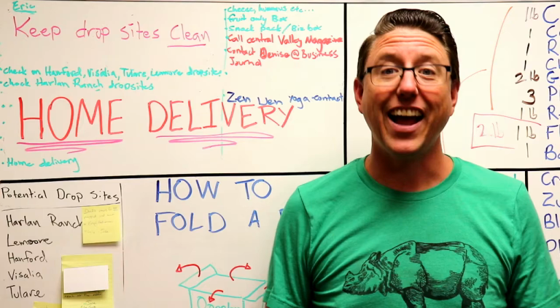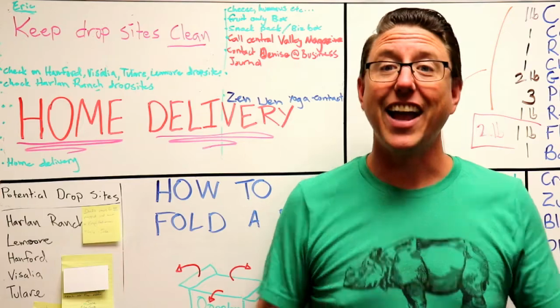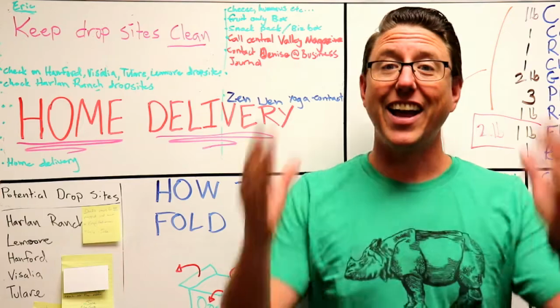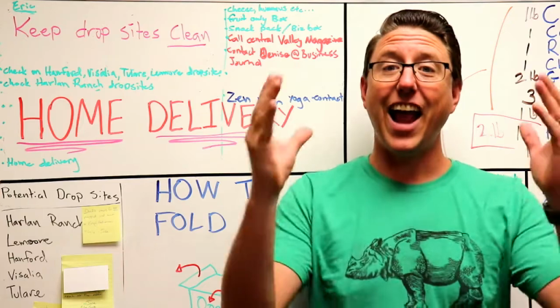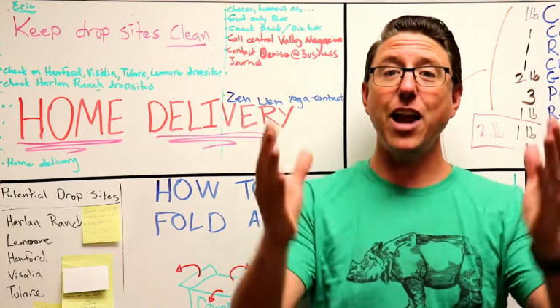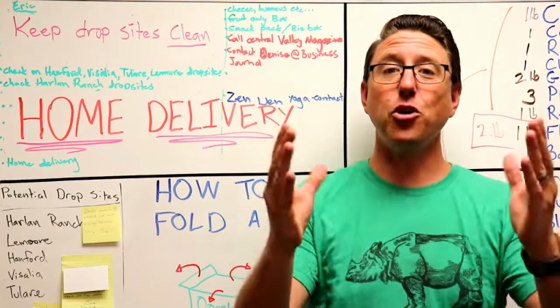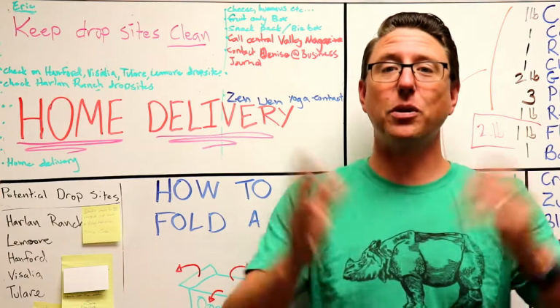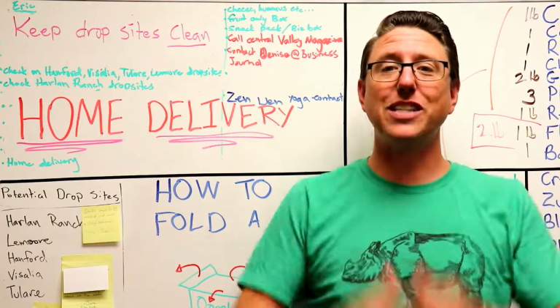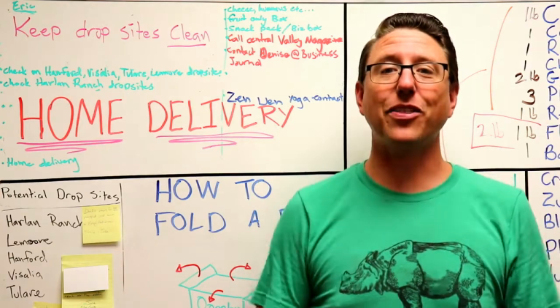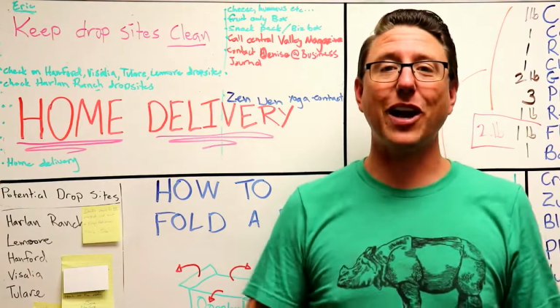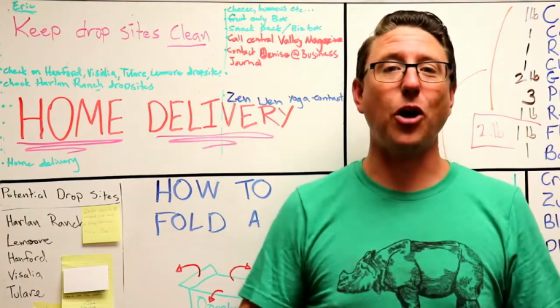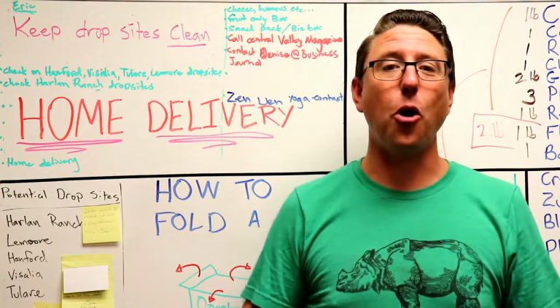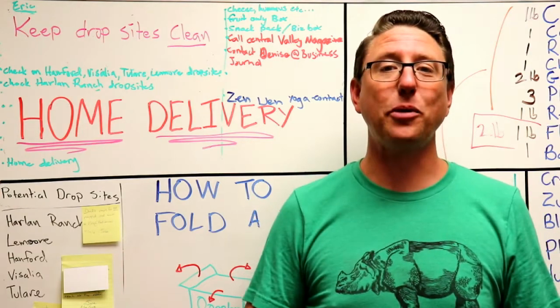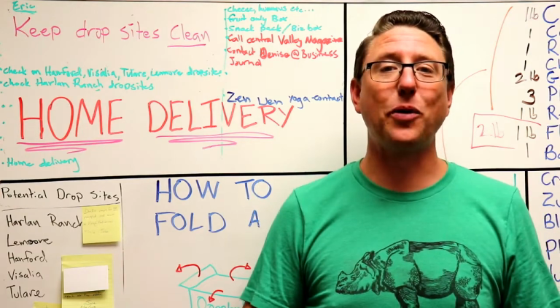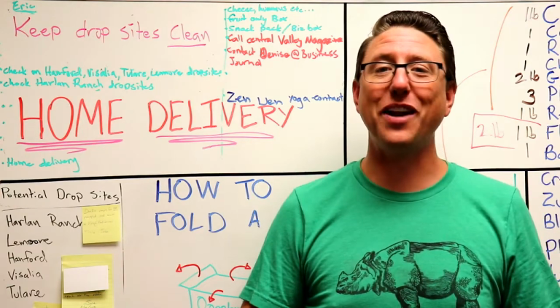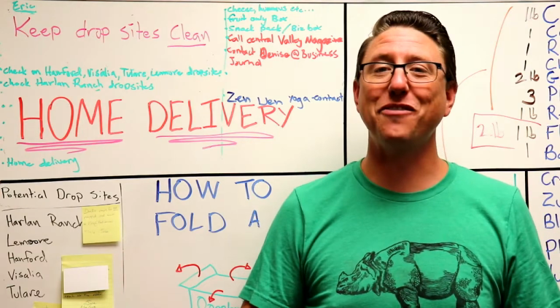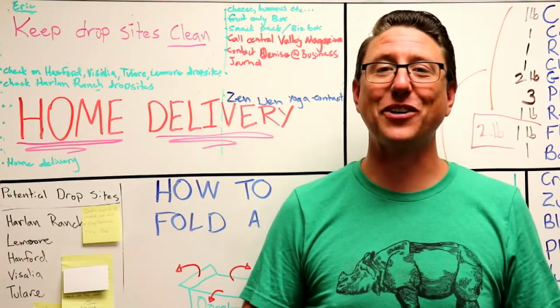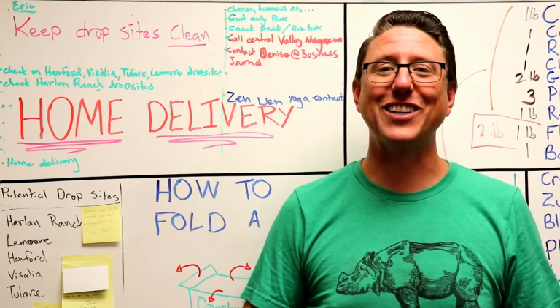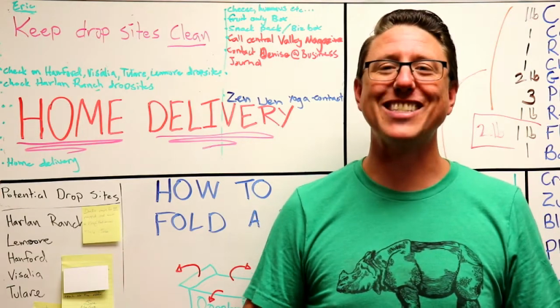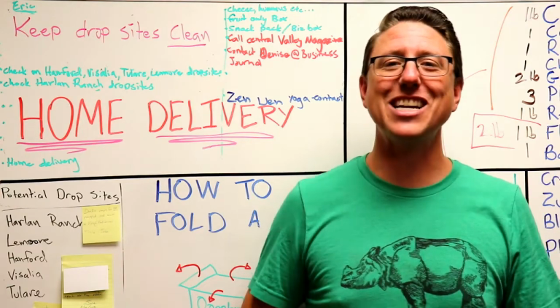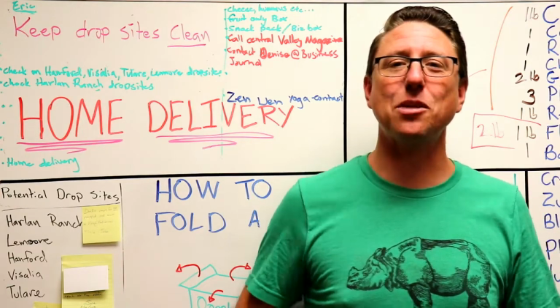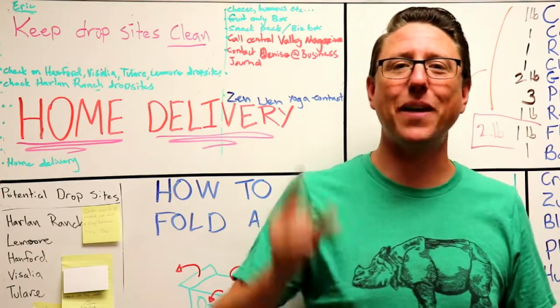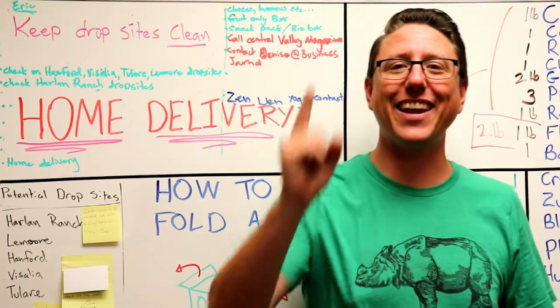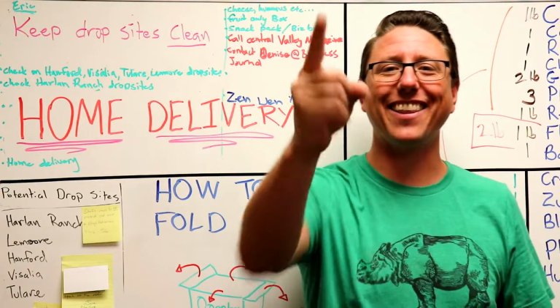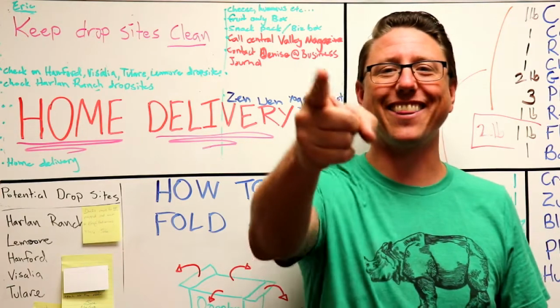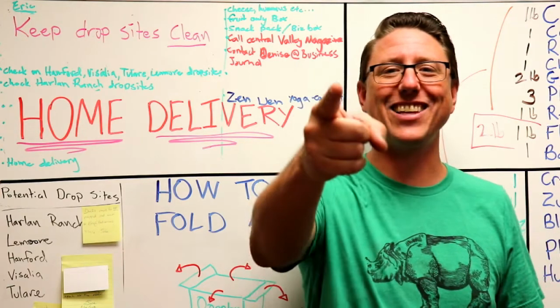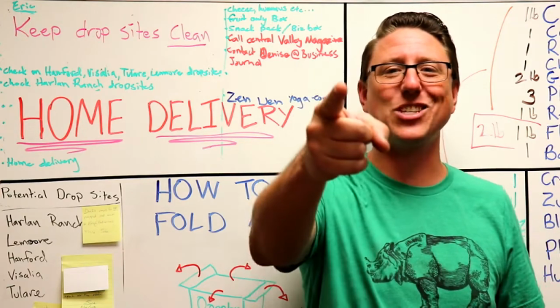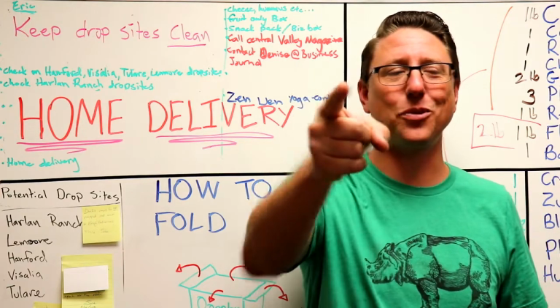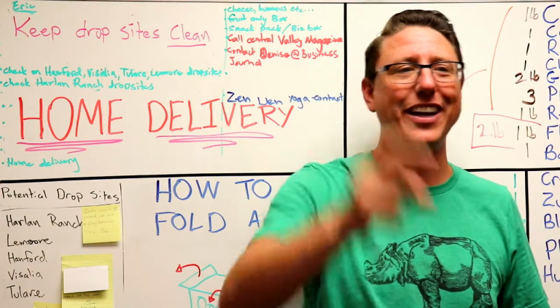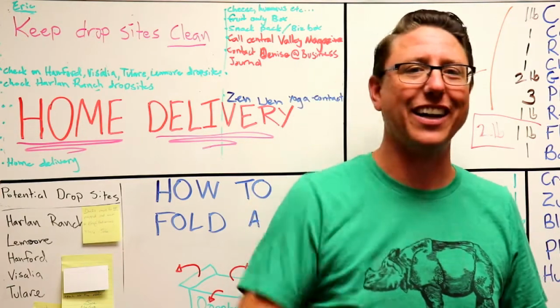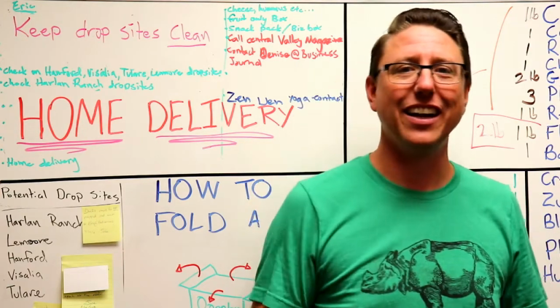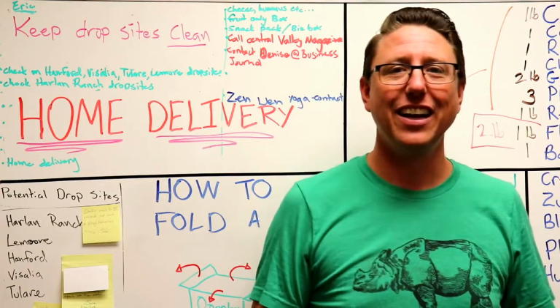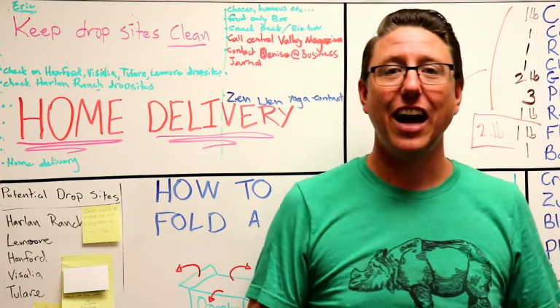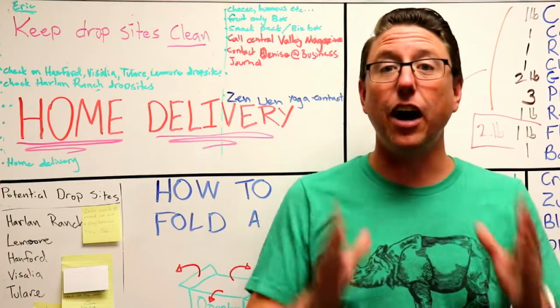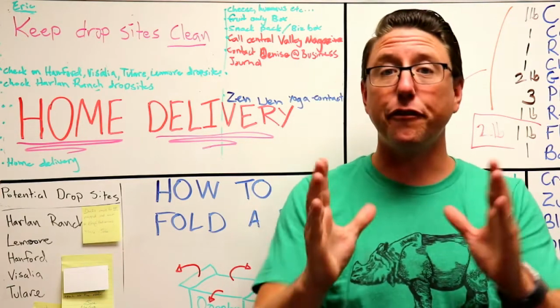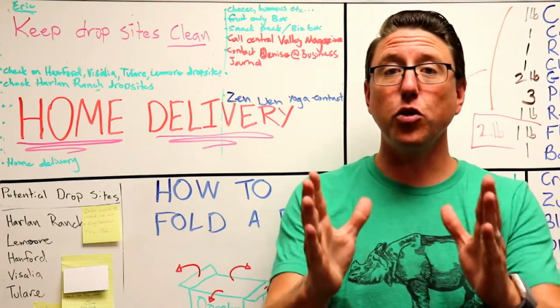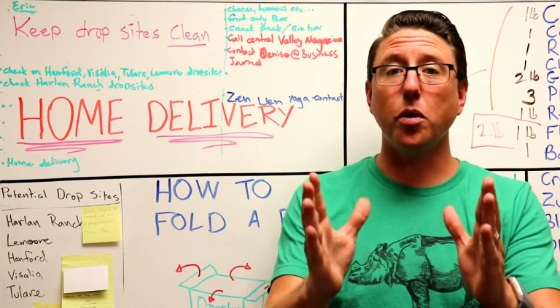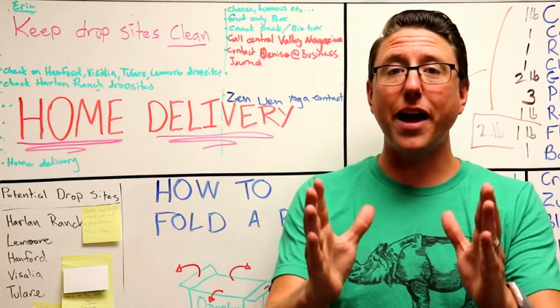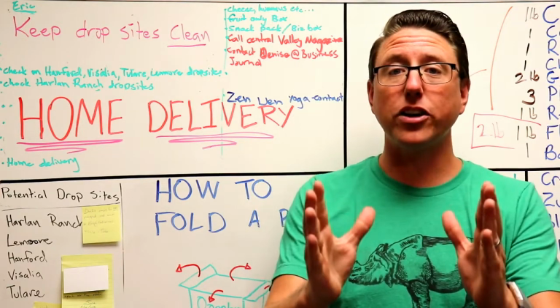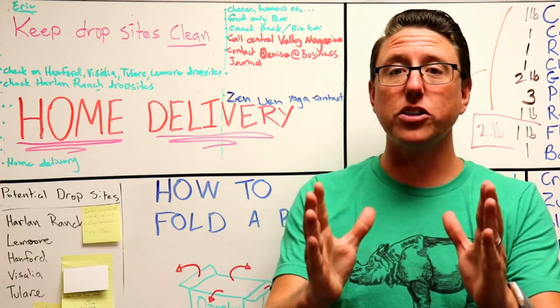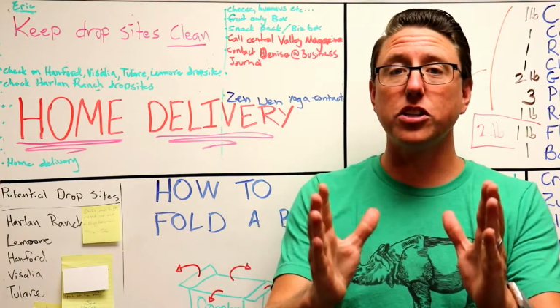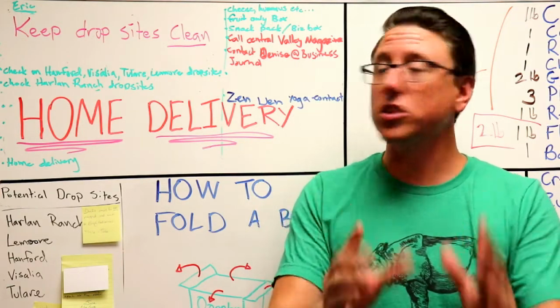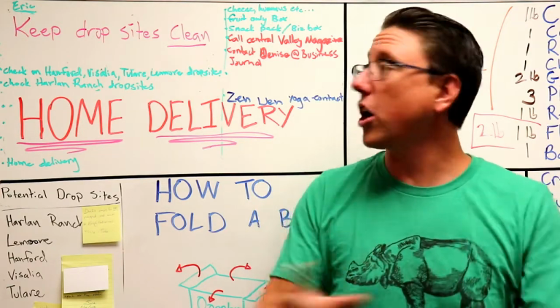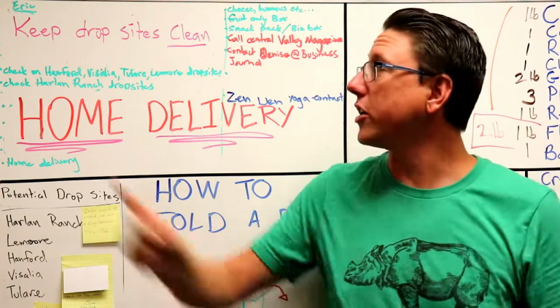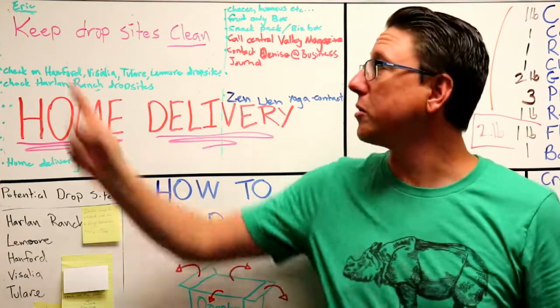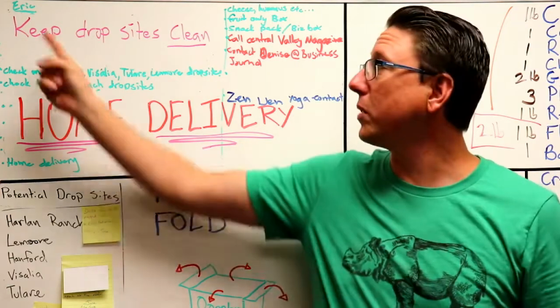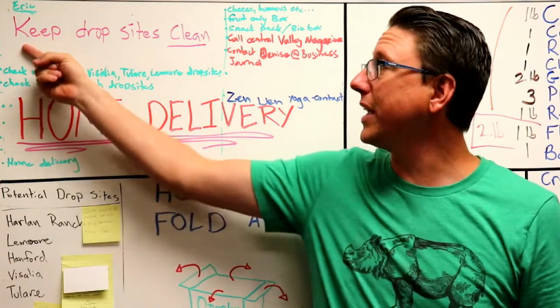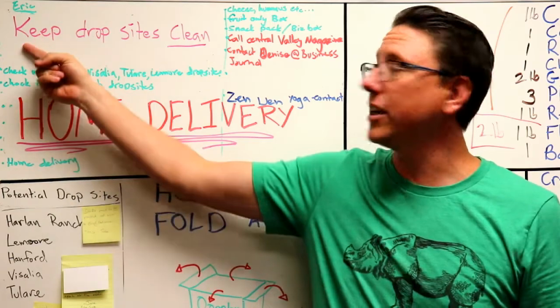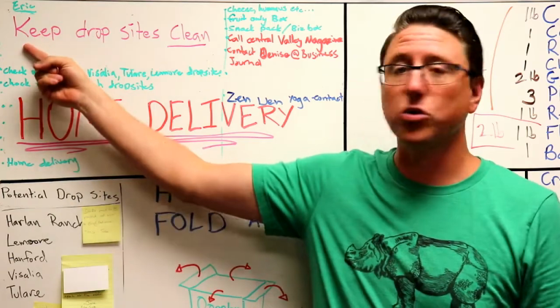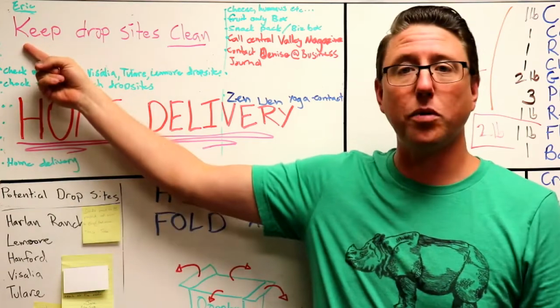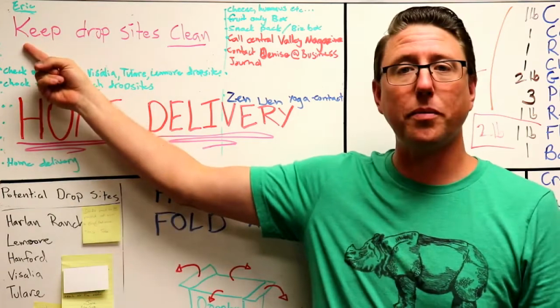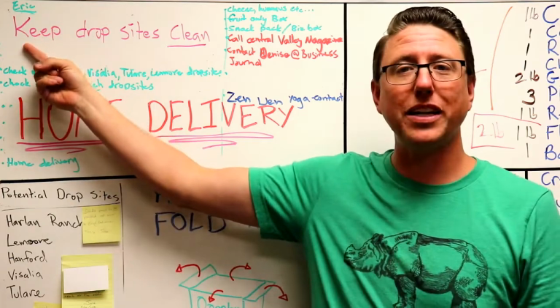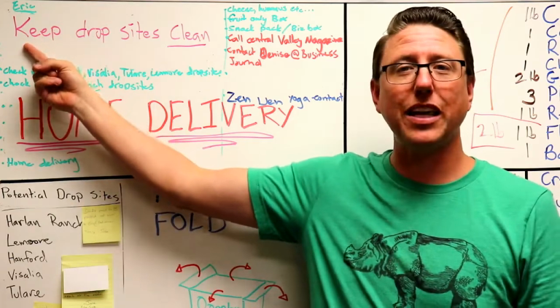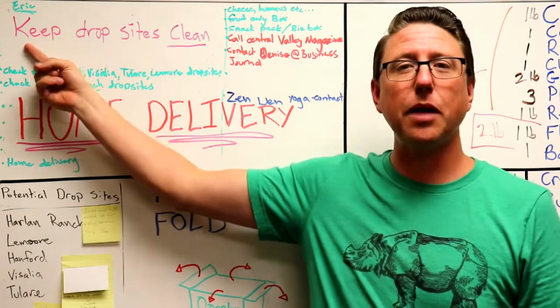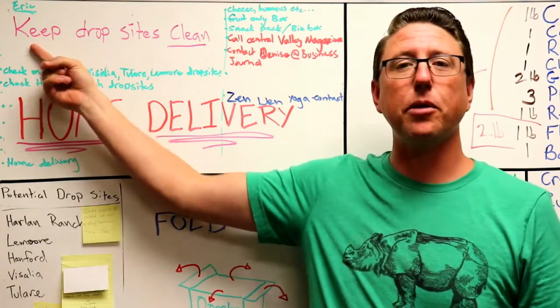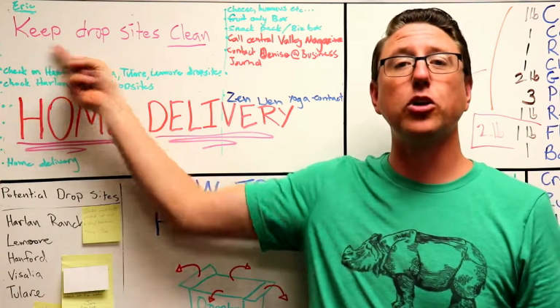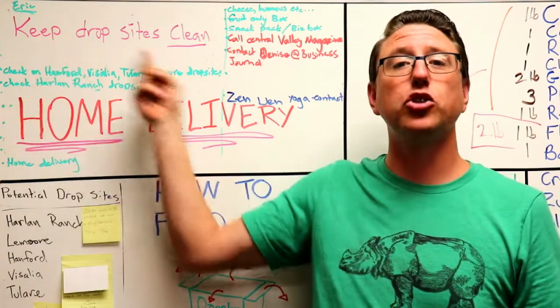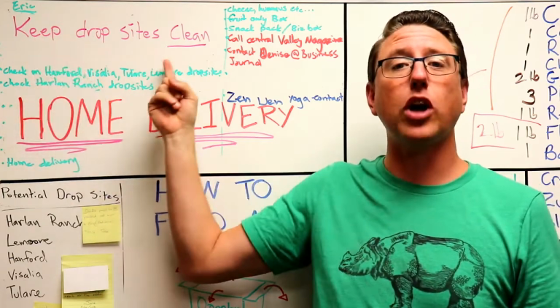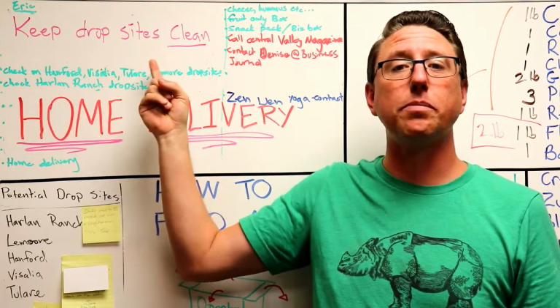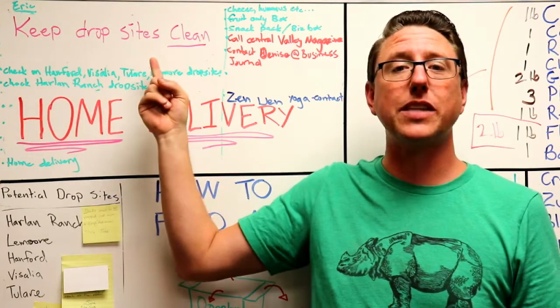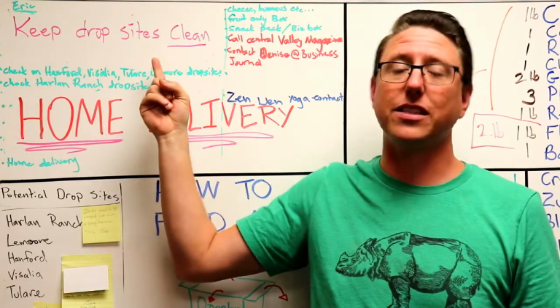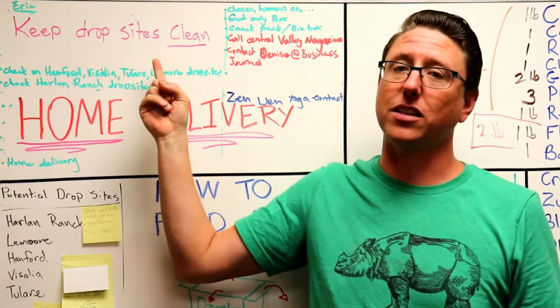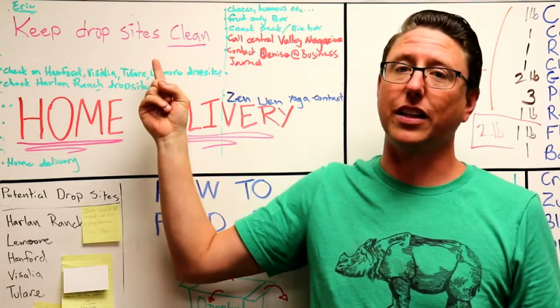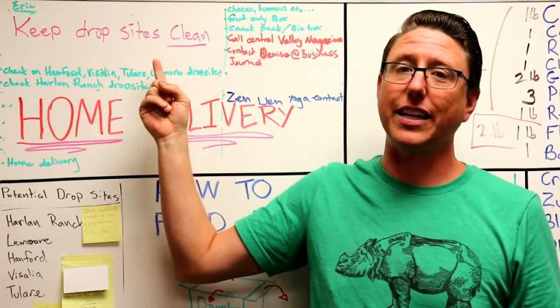Hey Ubers out there! Hope you're ready for your sneak peek this week. A few reminders to start — please remember to keep your drop sites clean.